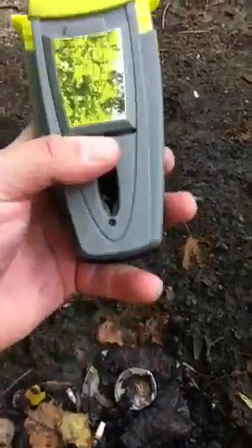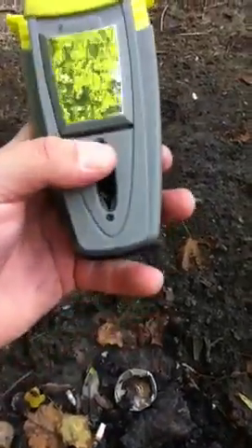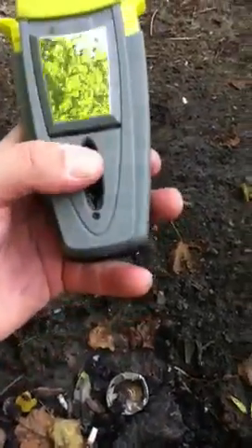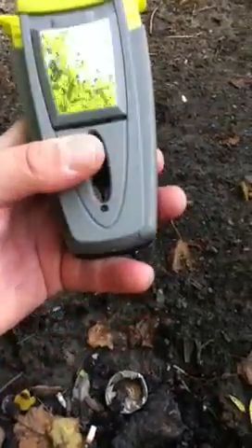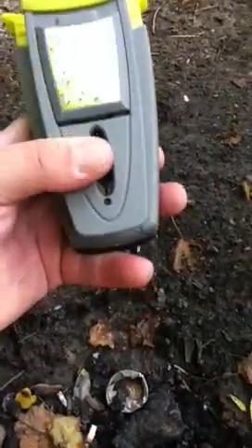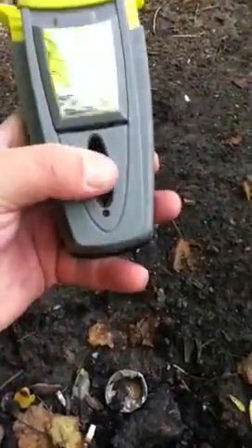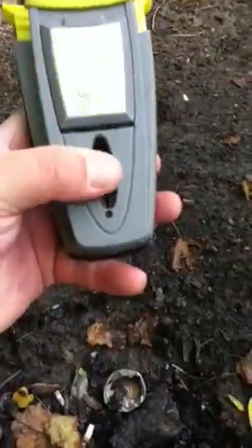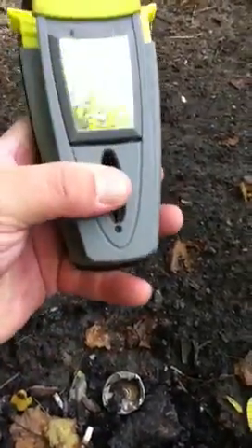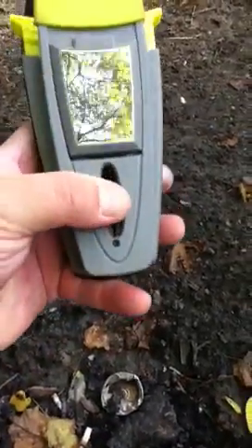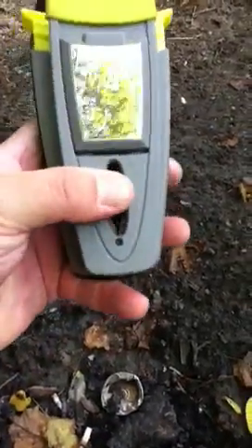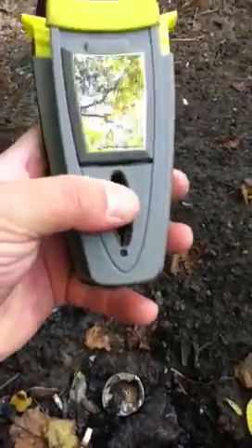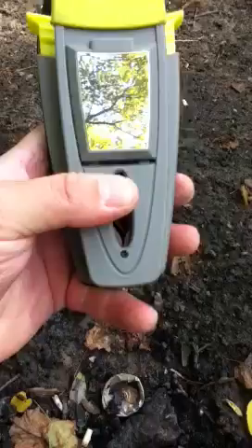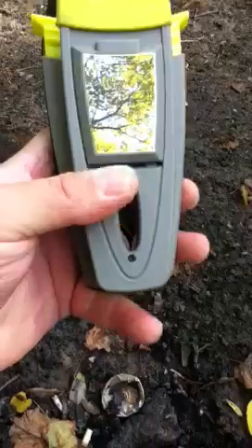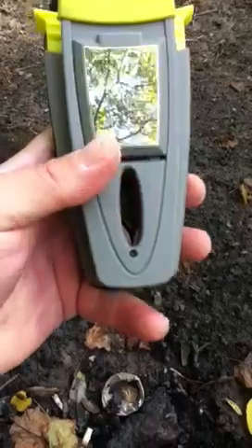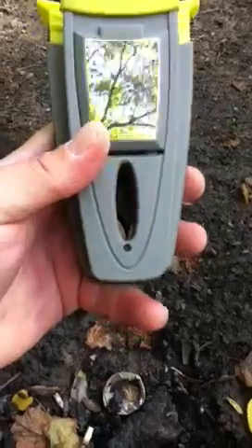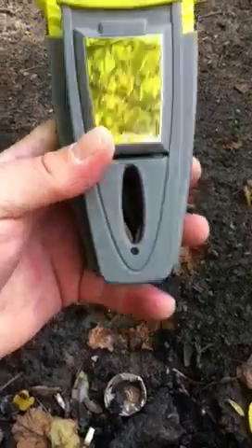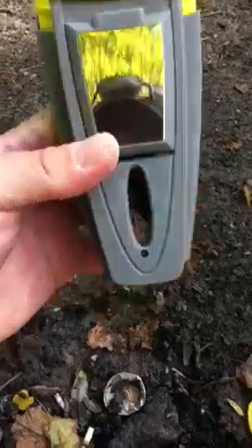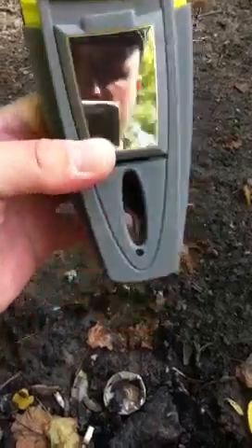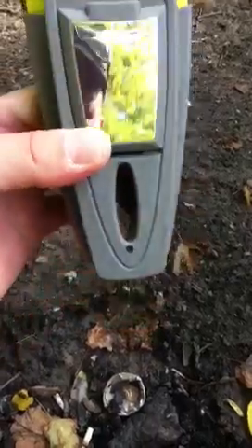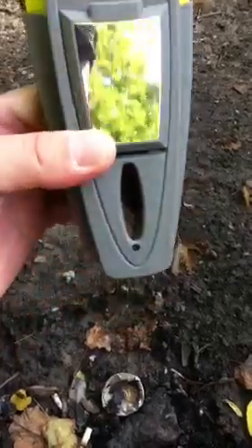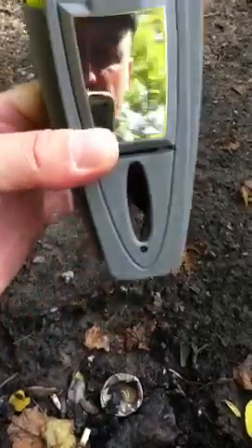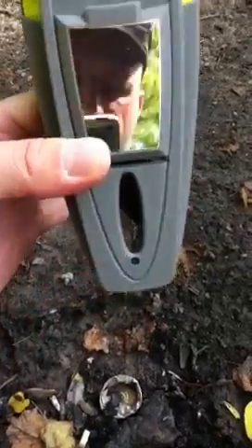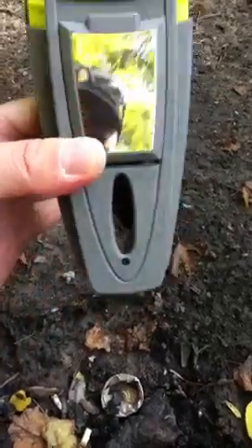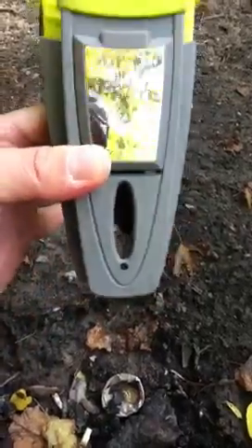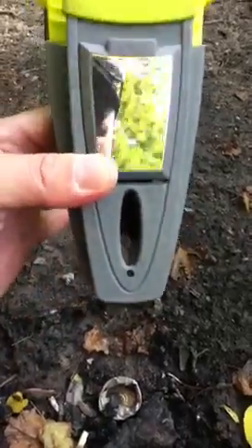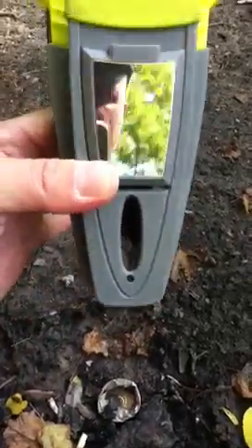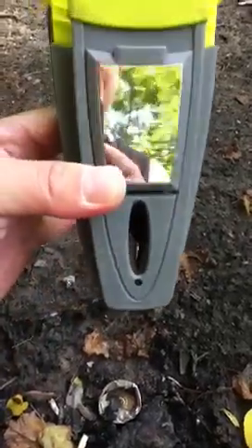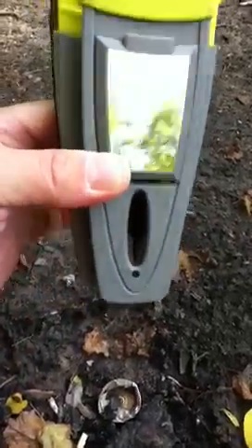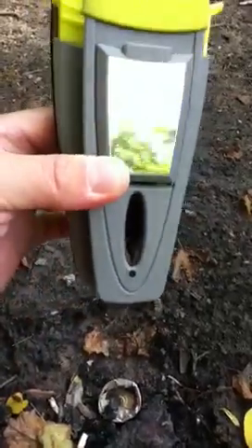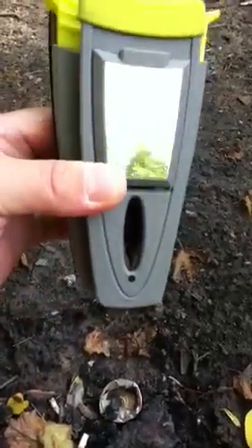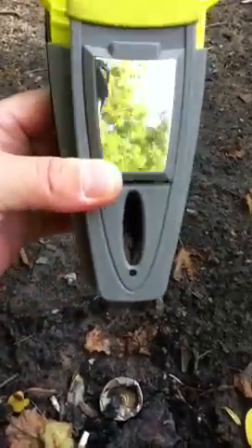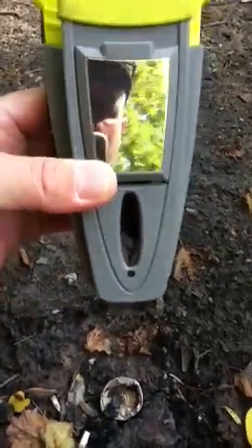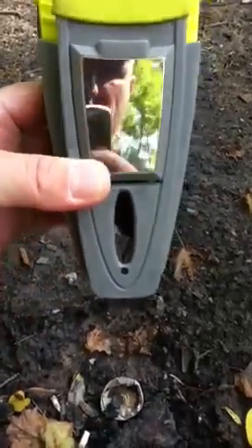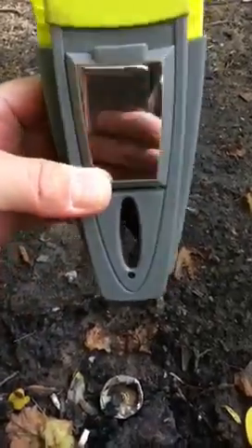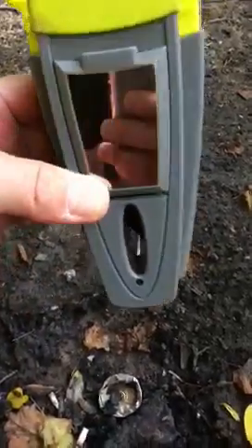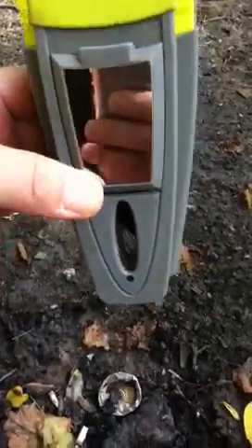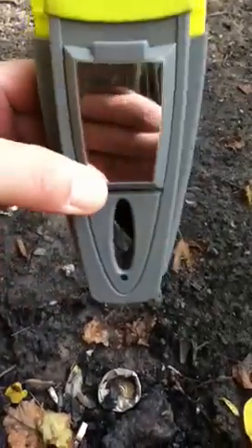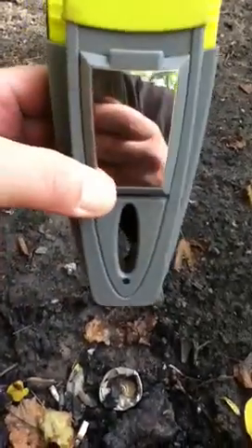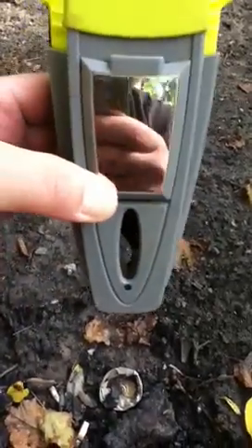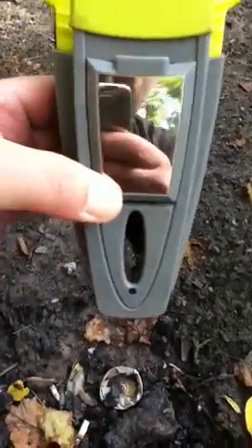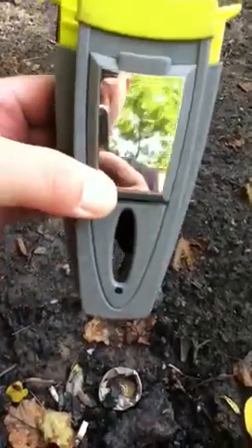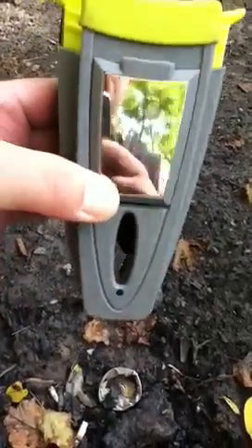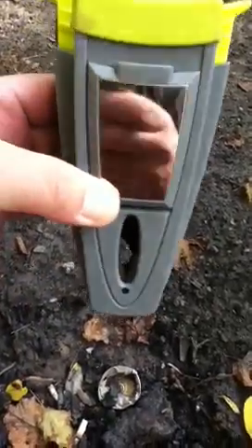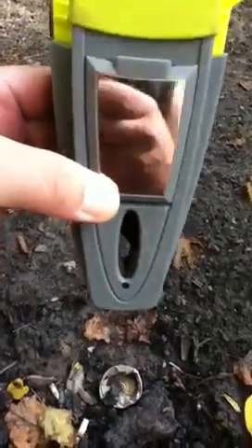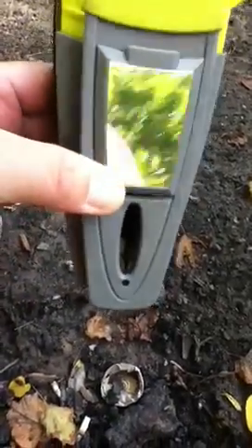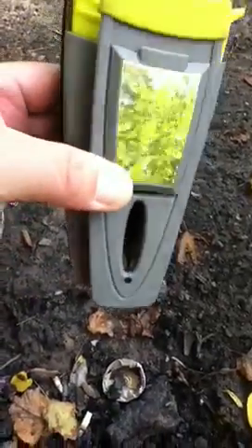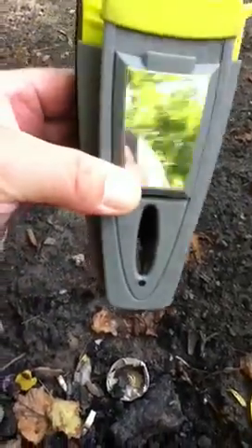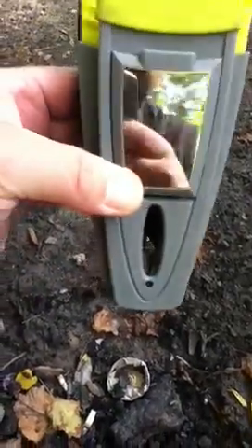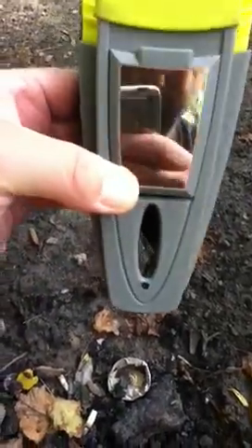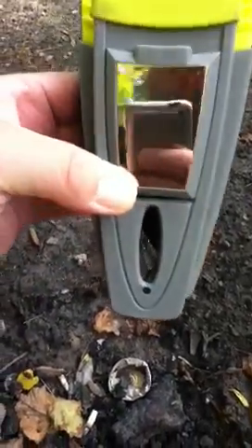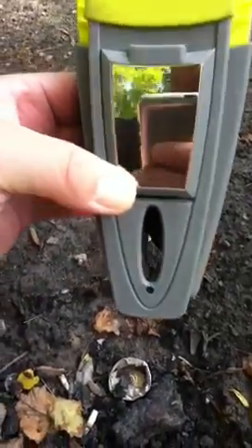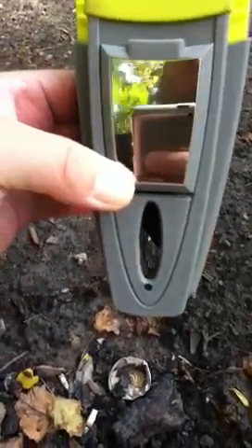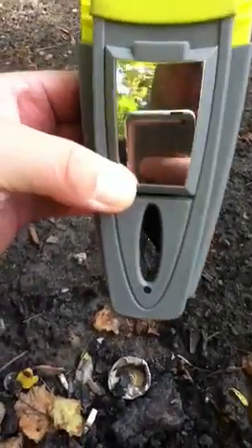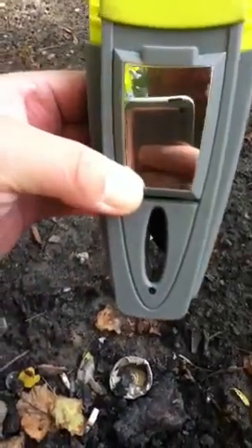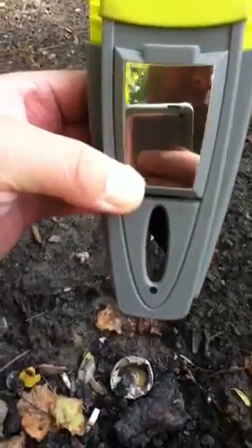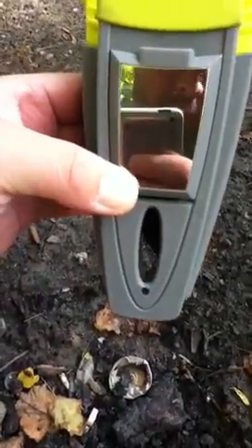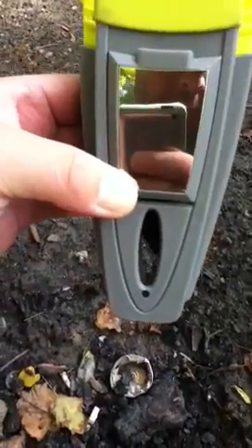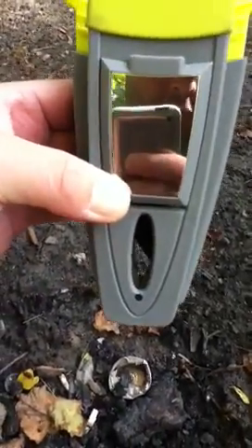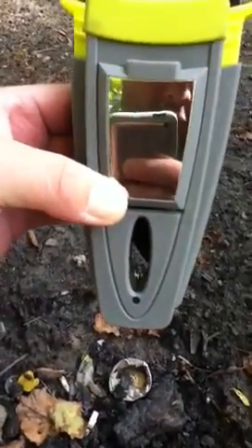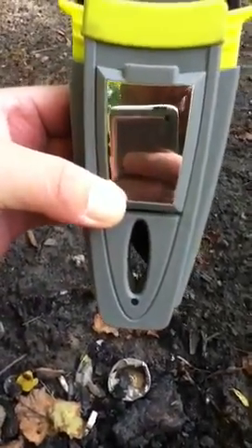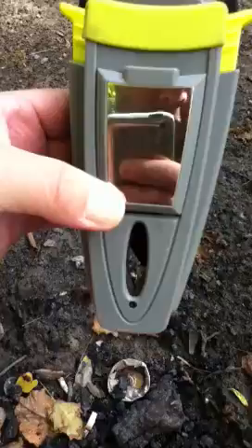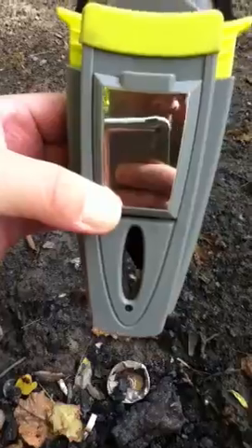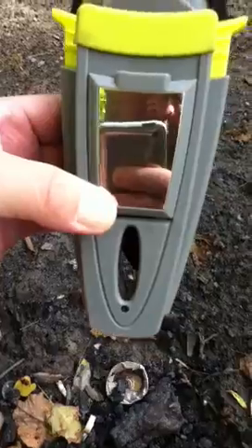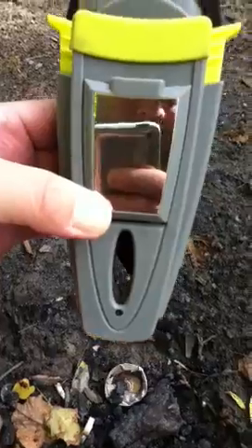In here, right where my thumb is, there's a sharpener — a built-in sharpener to run your knife through and sharpen the blade.